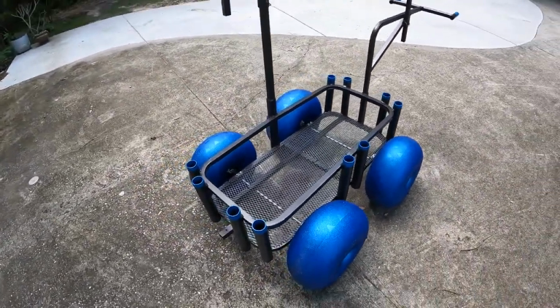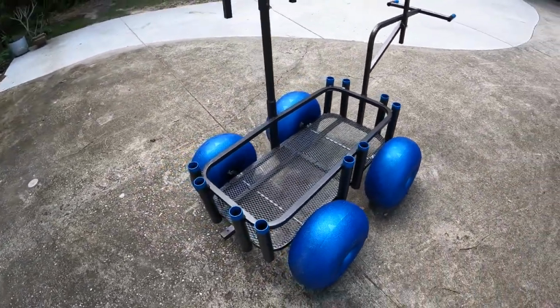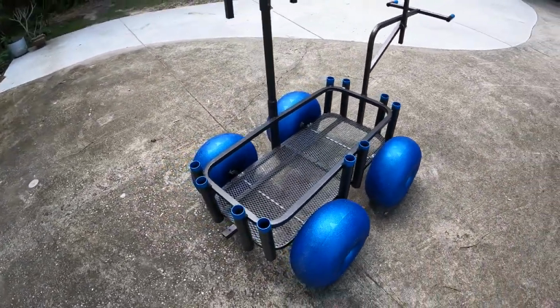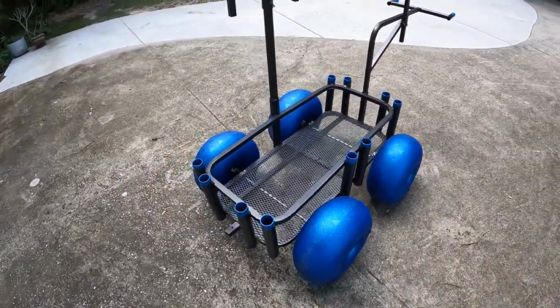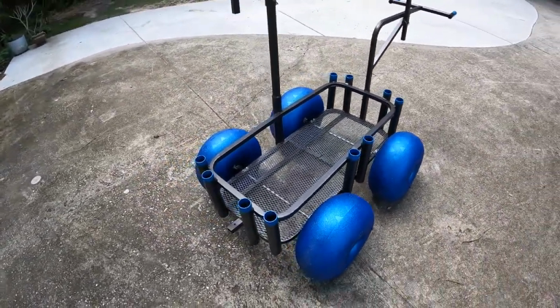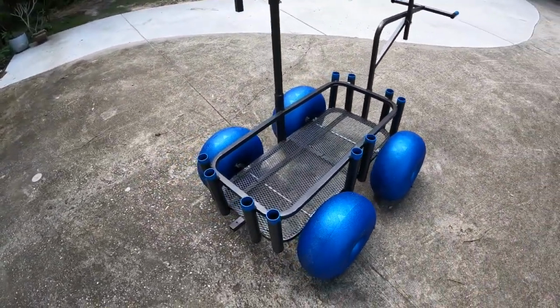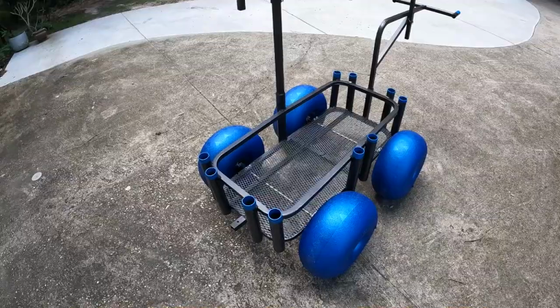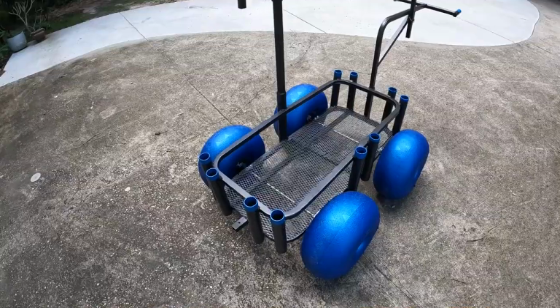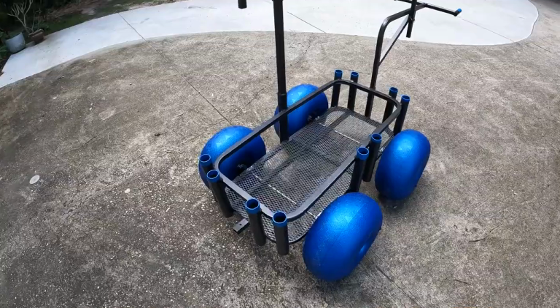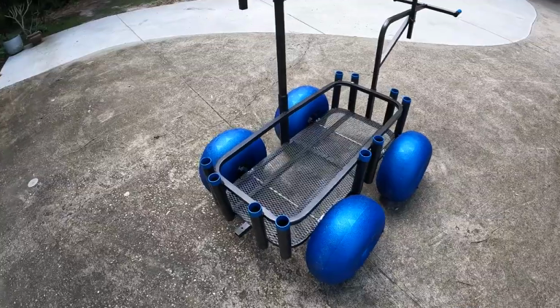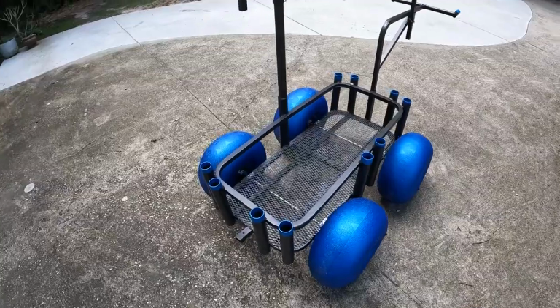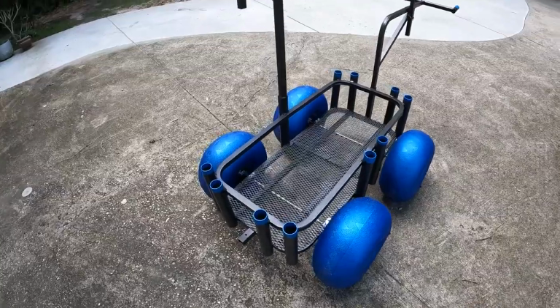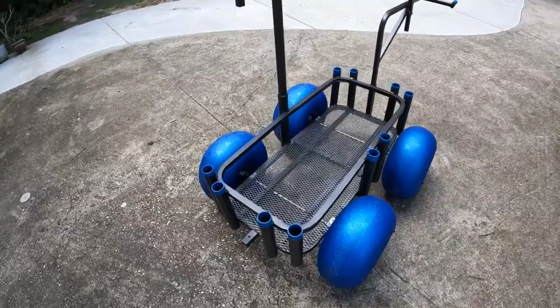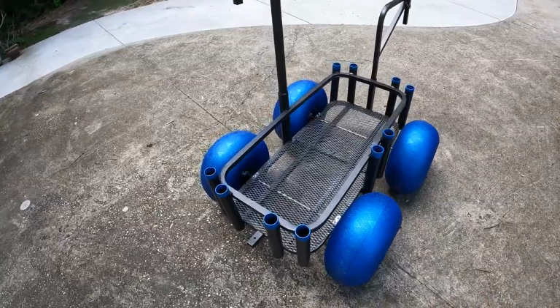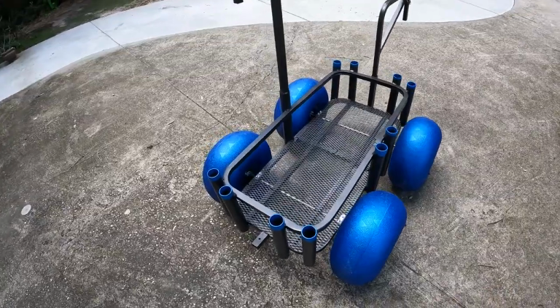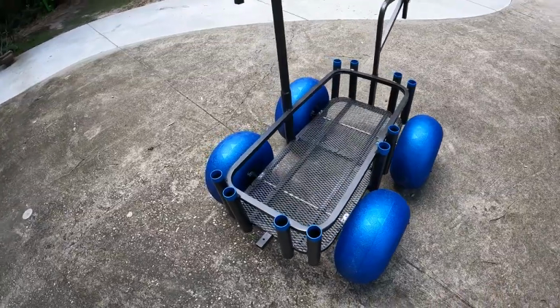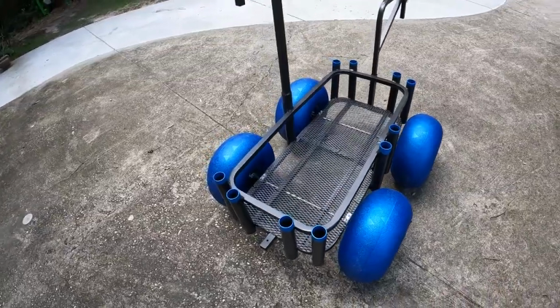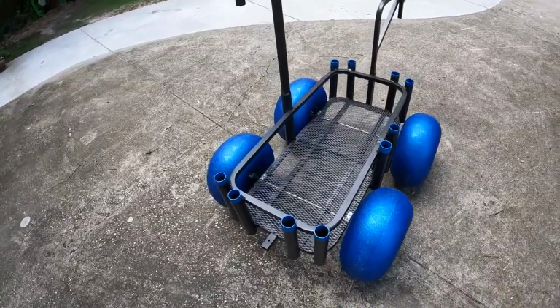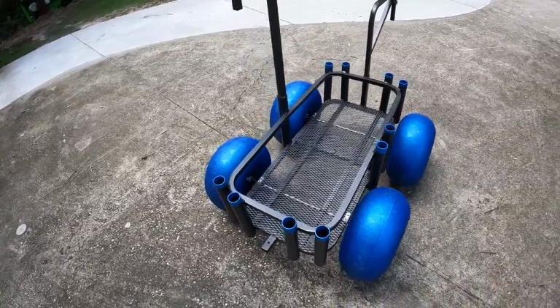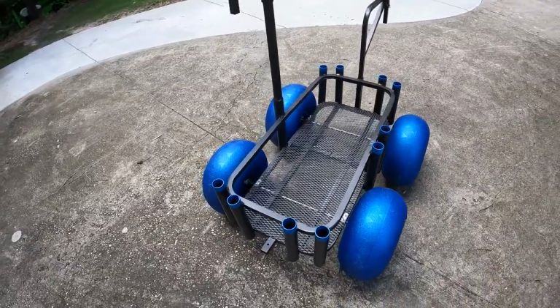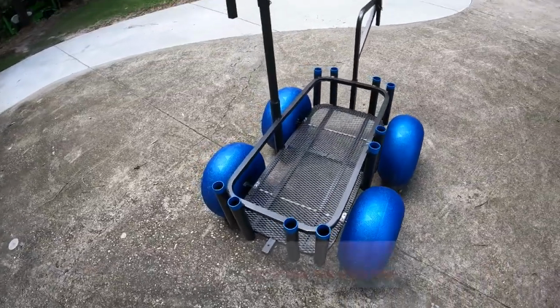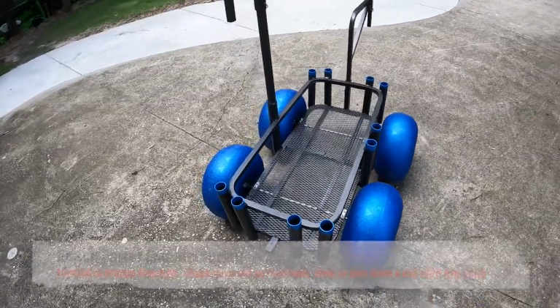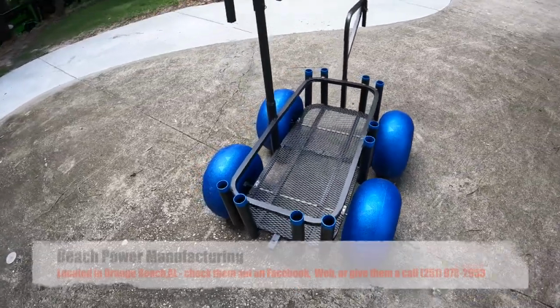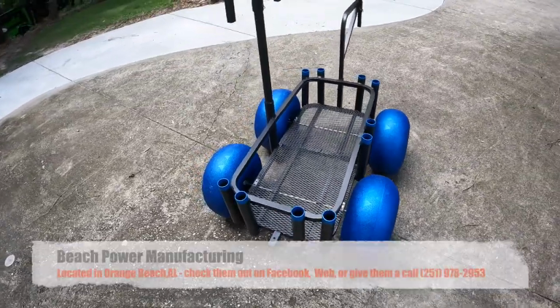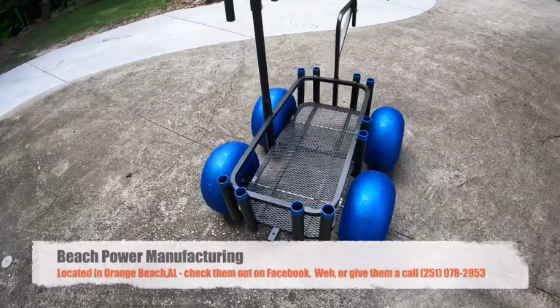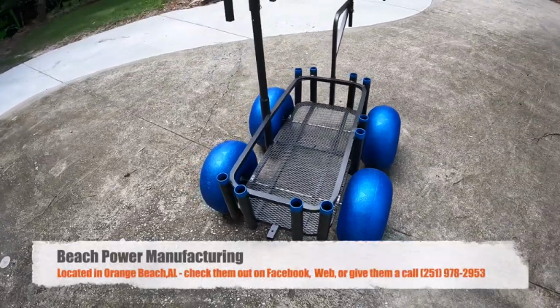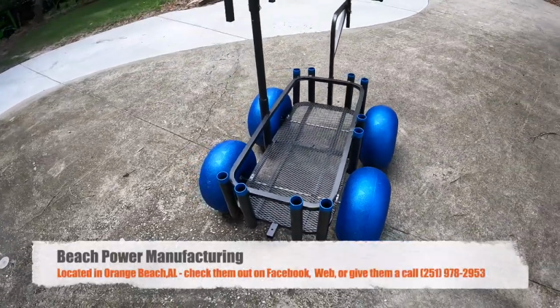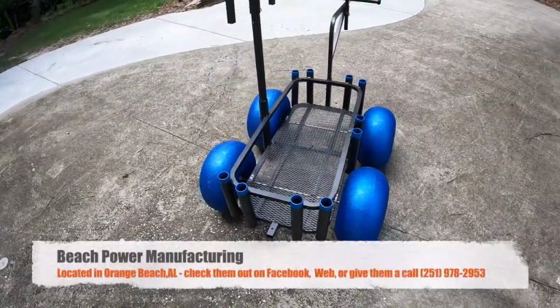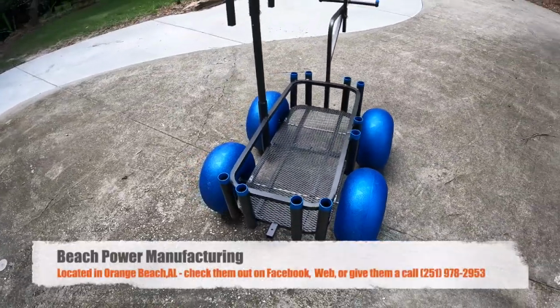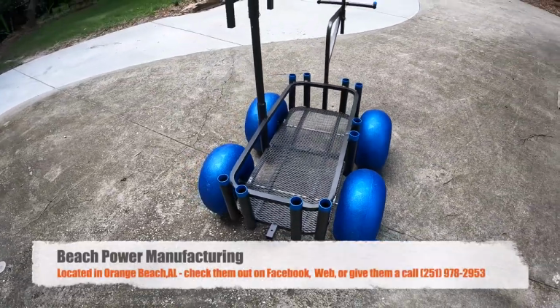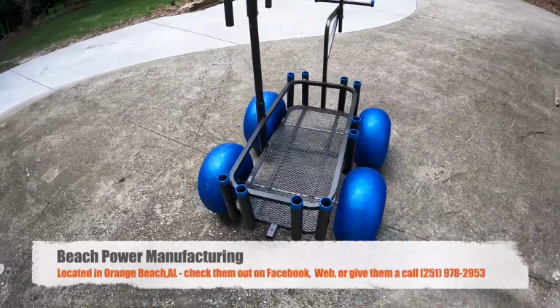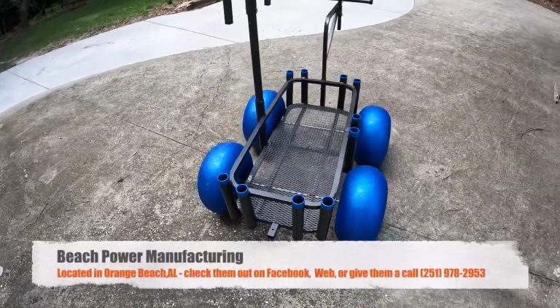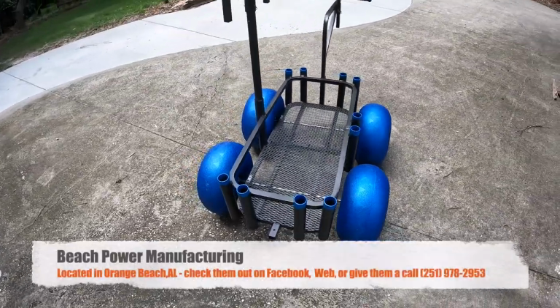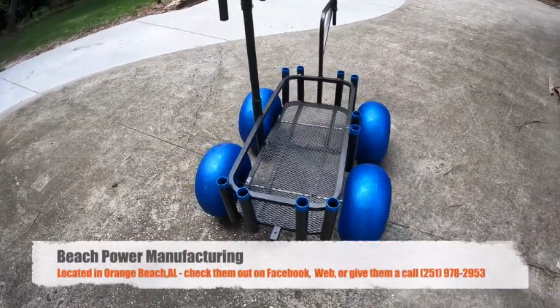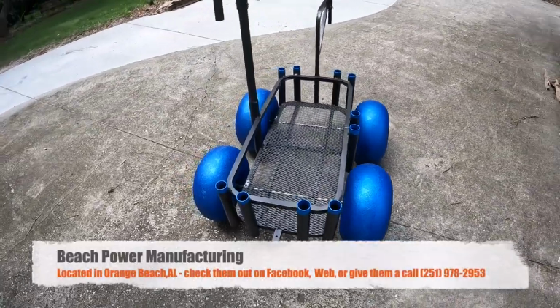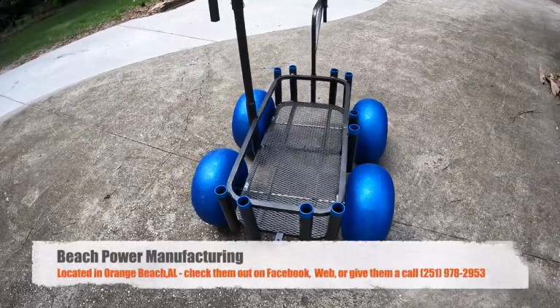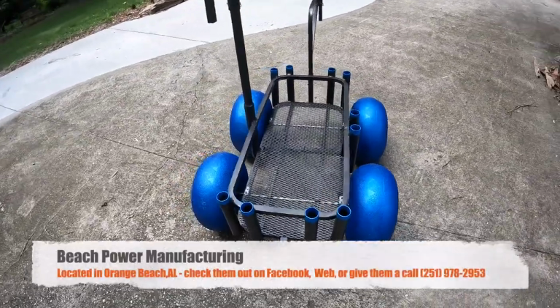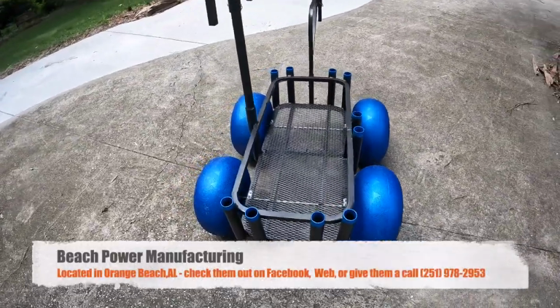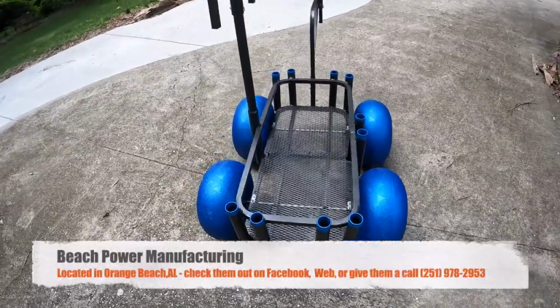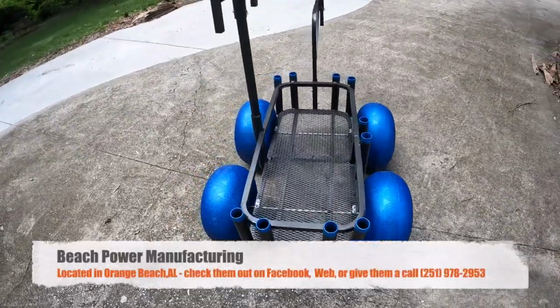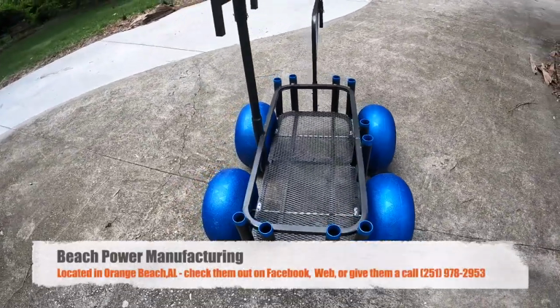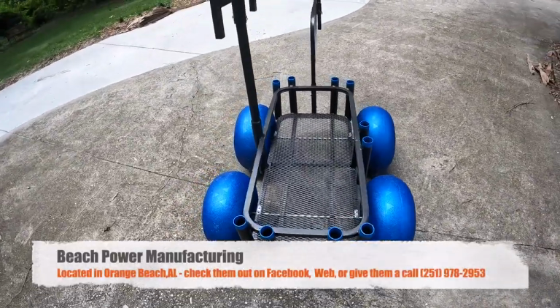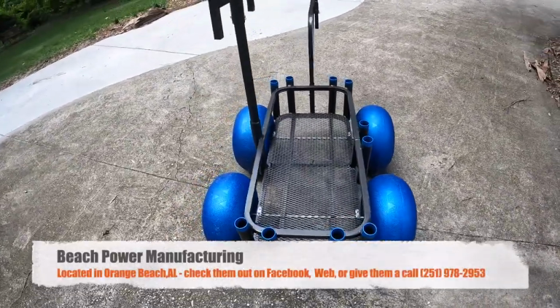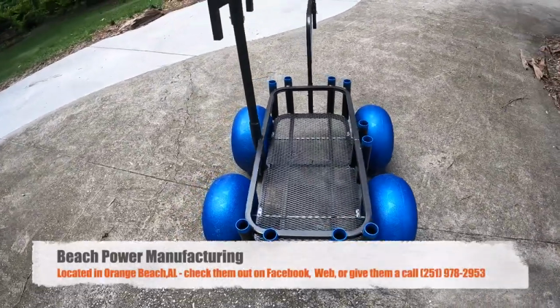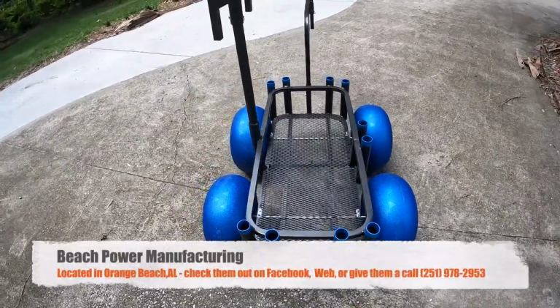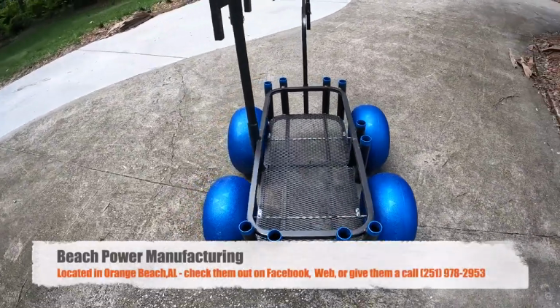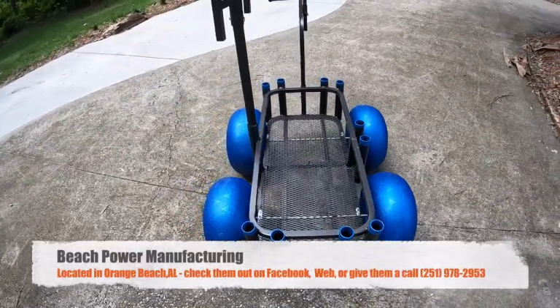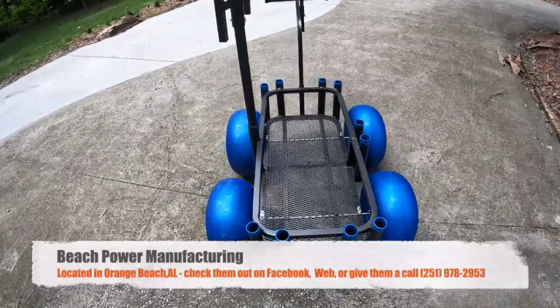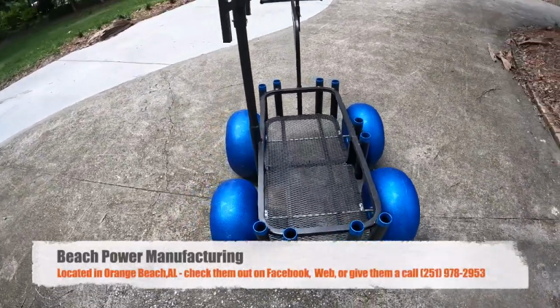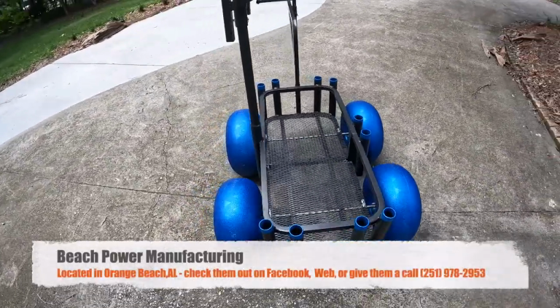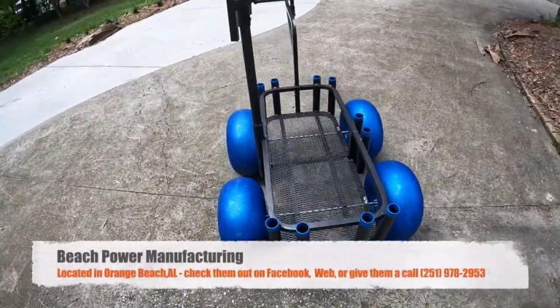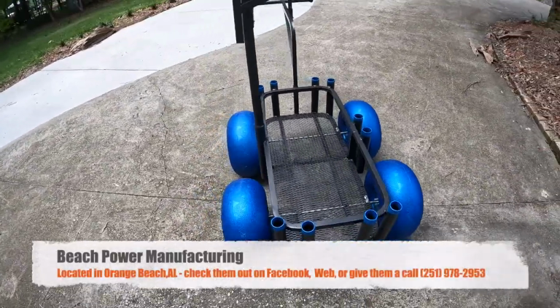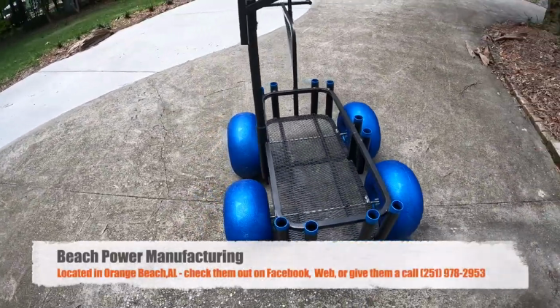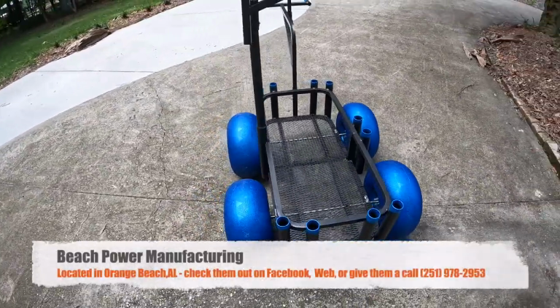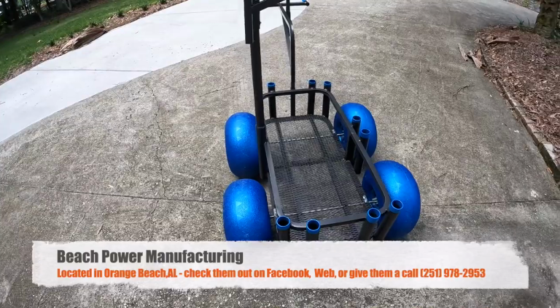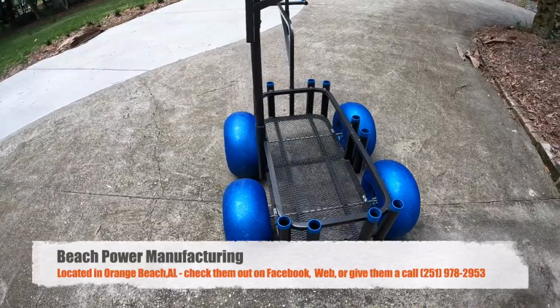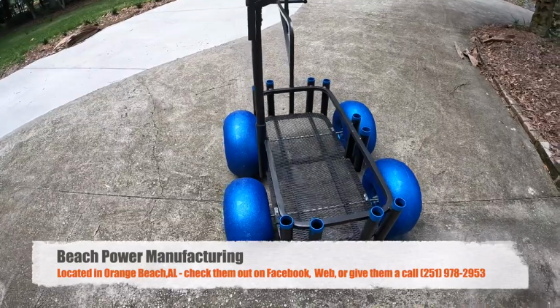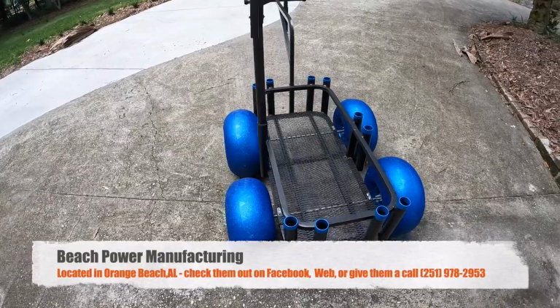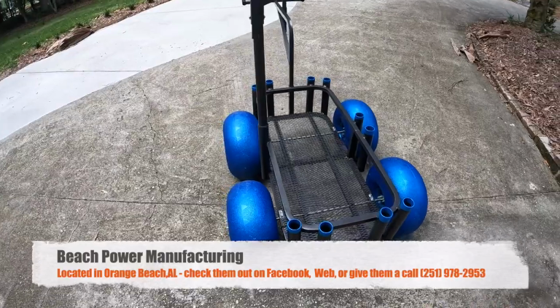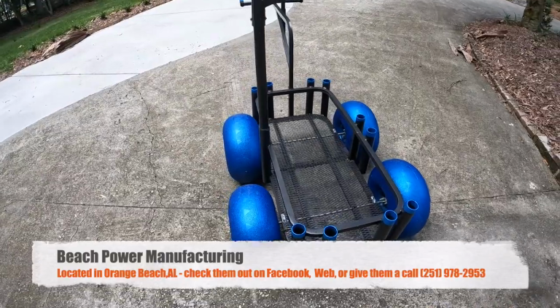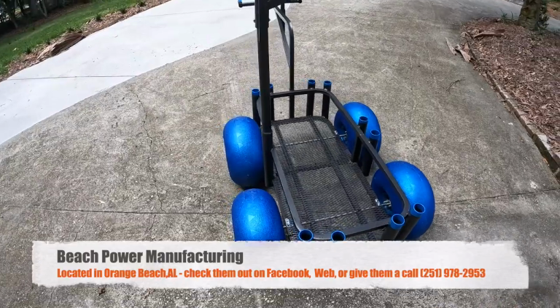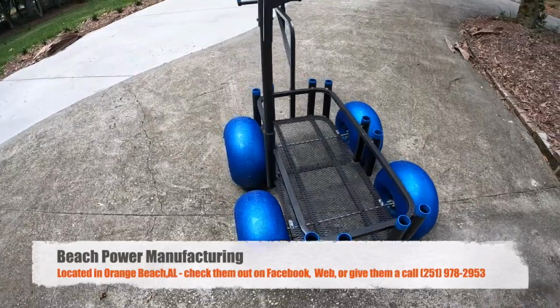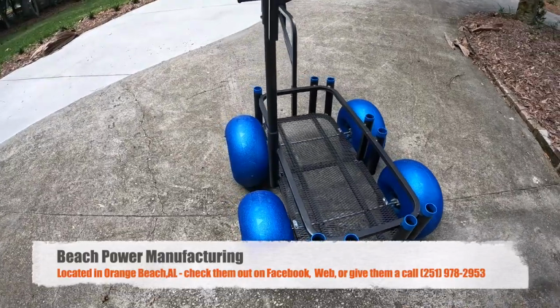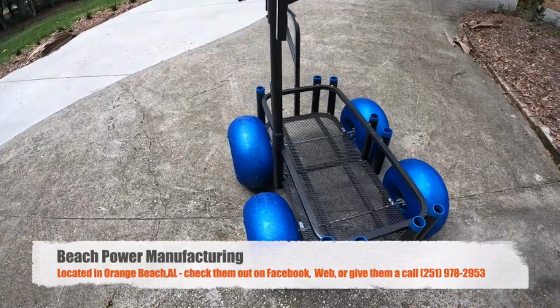You guys check out Beach Power Manufacturing for some cart options and some of the best sand spikes on the market.